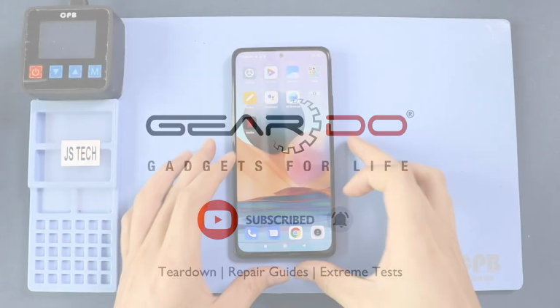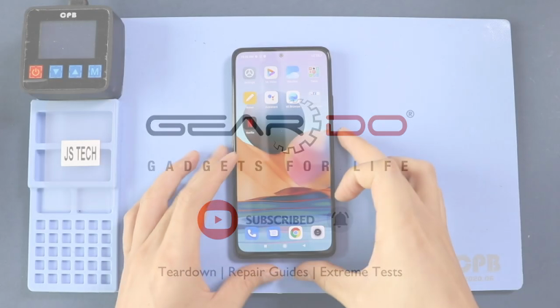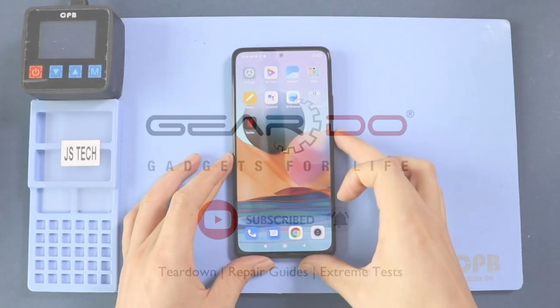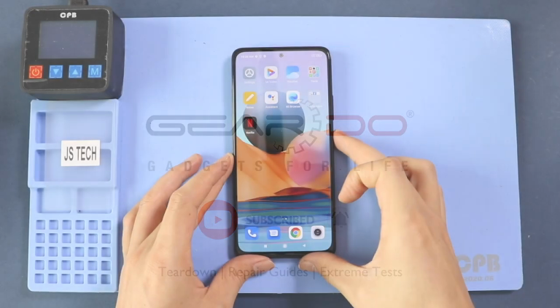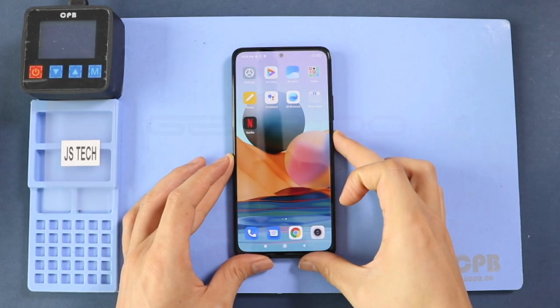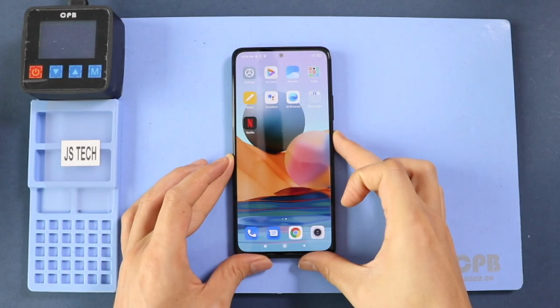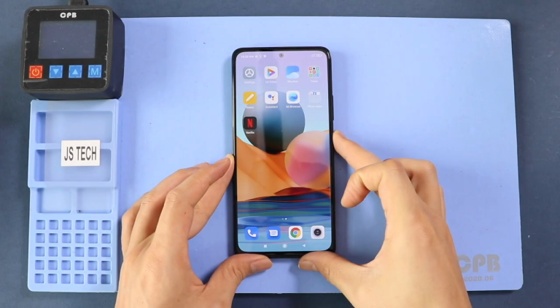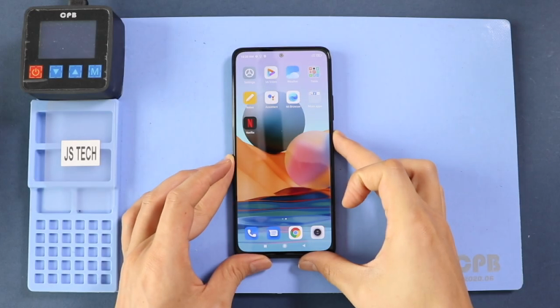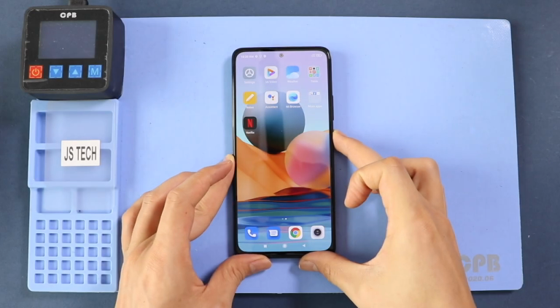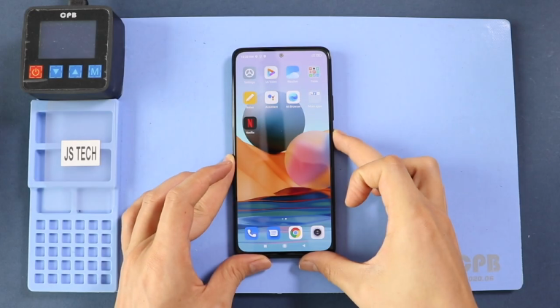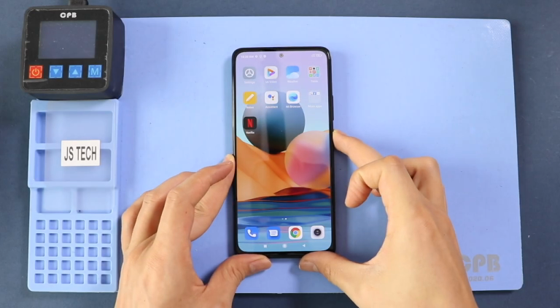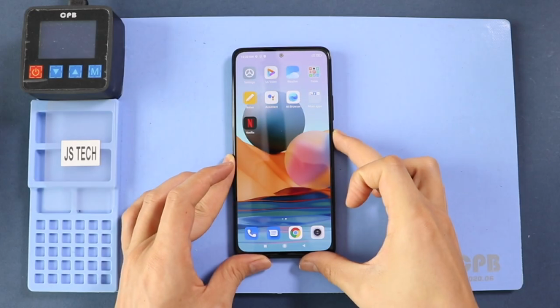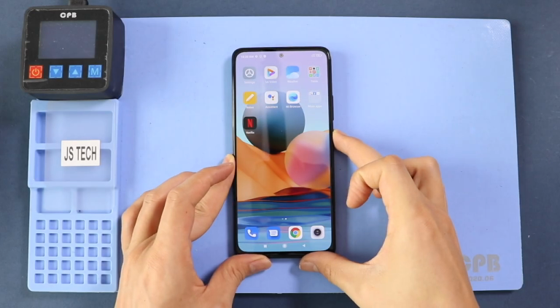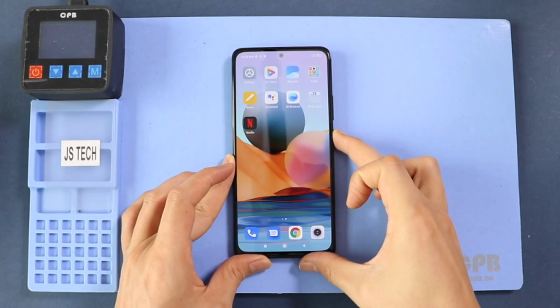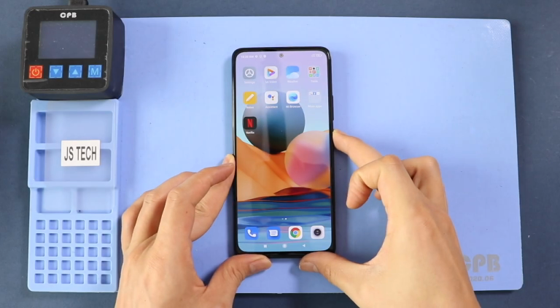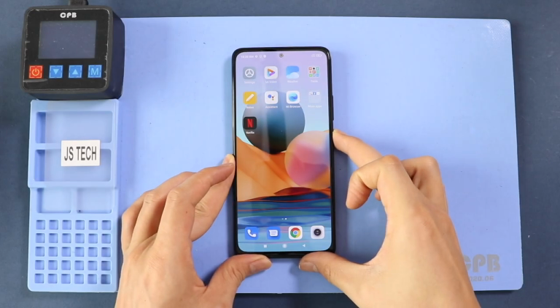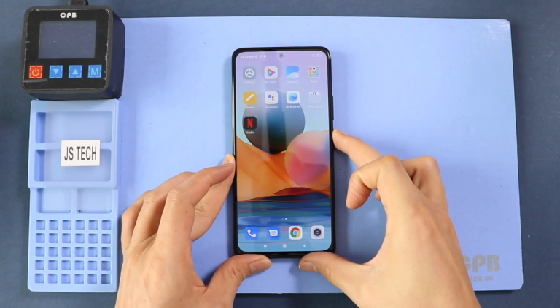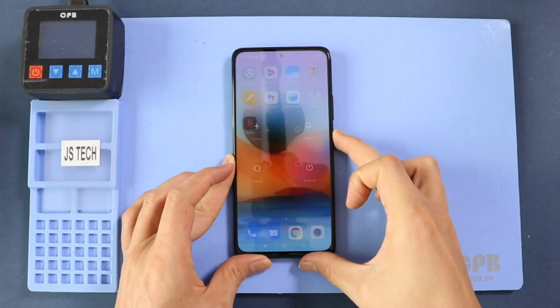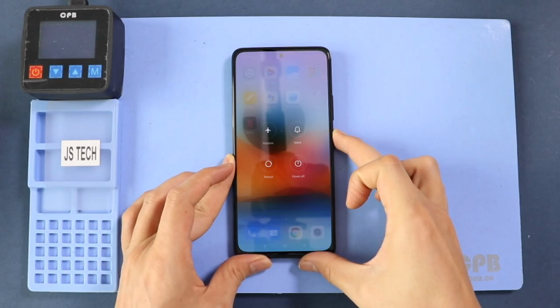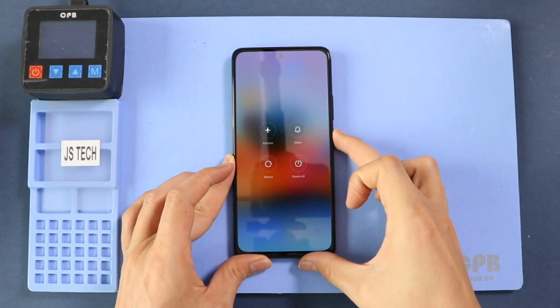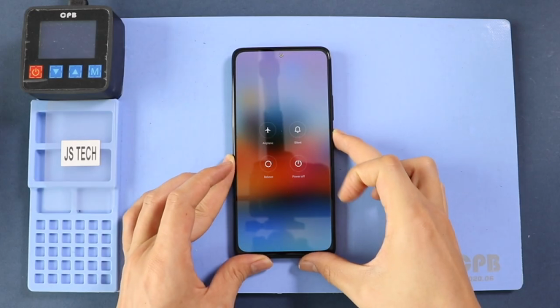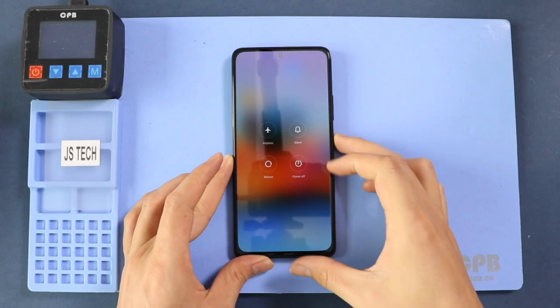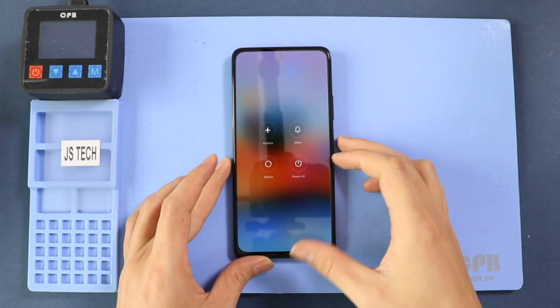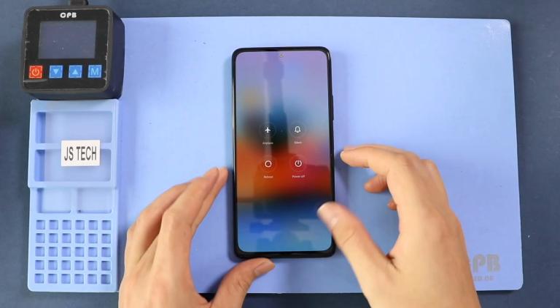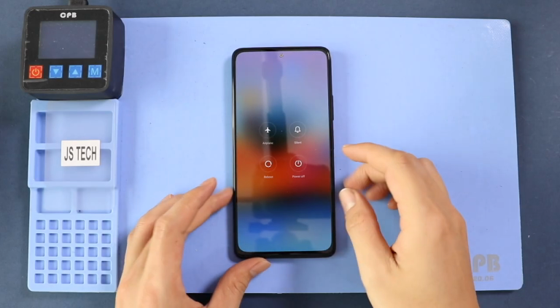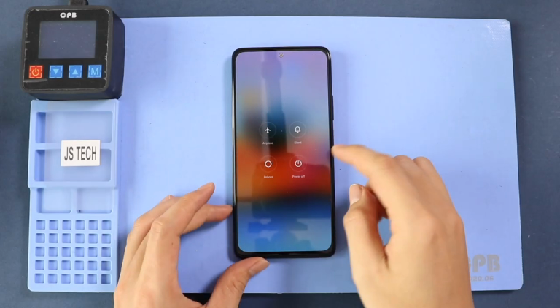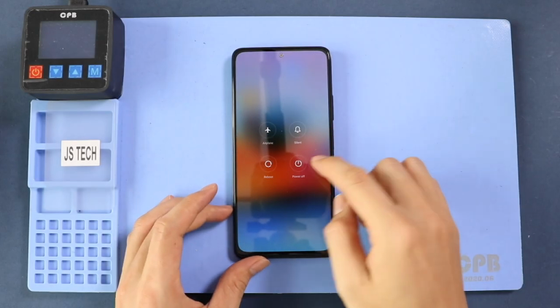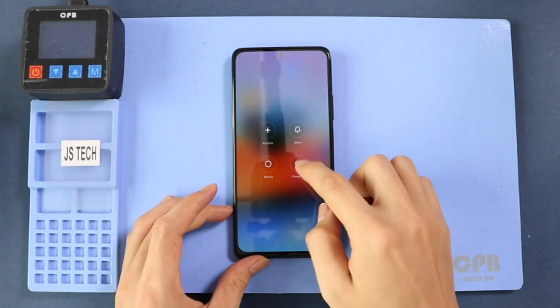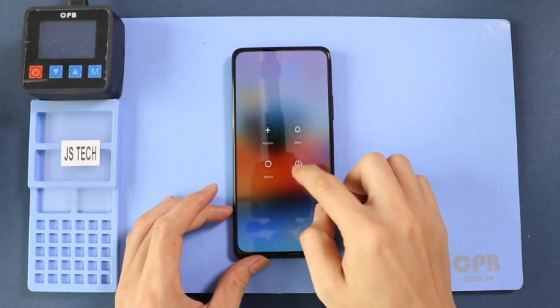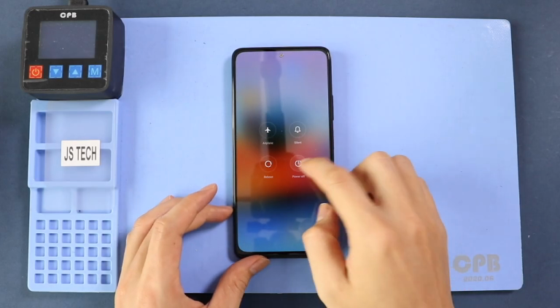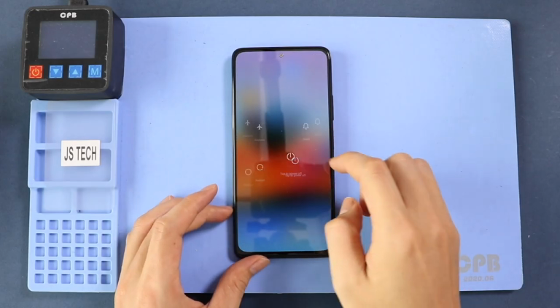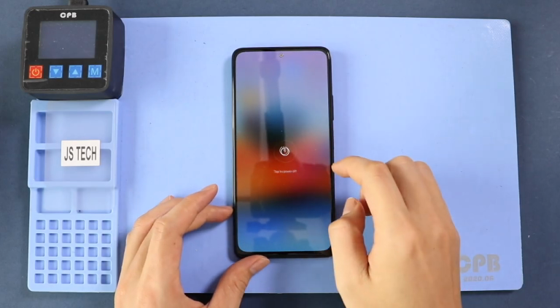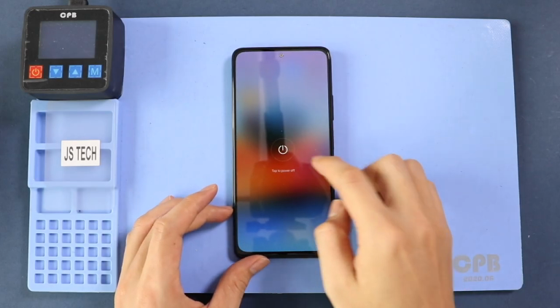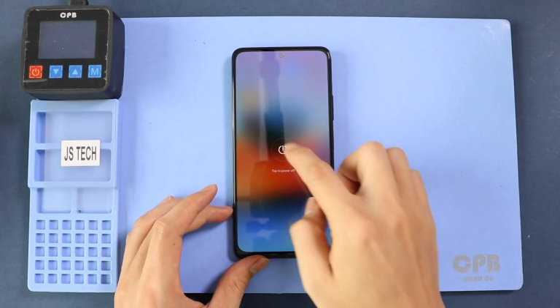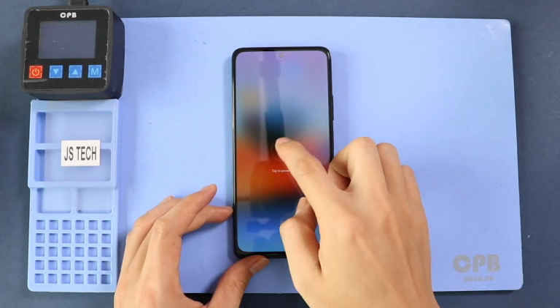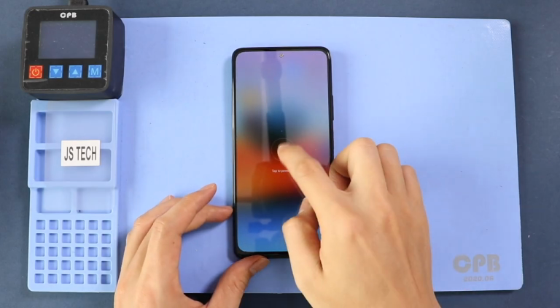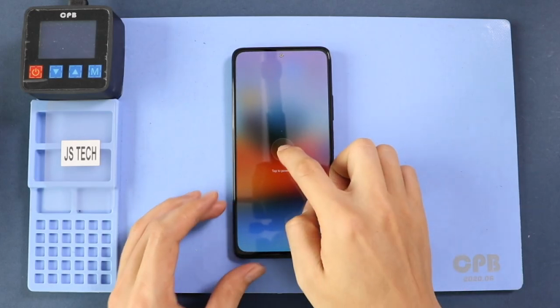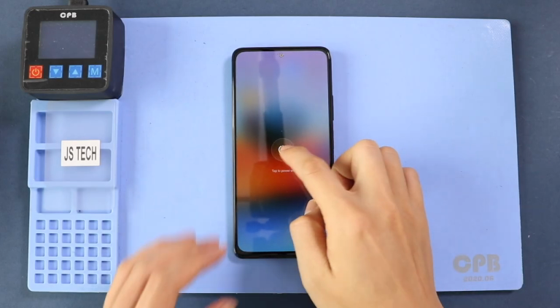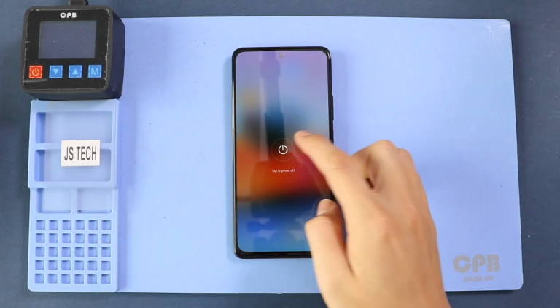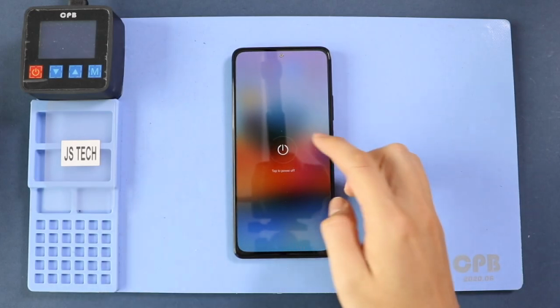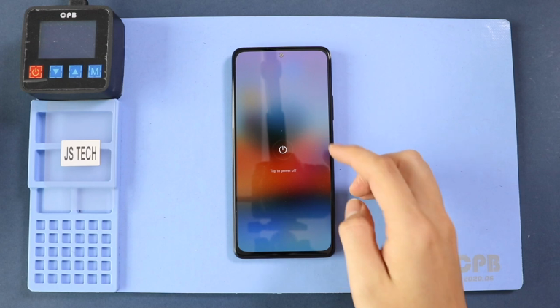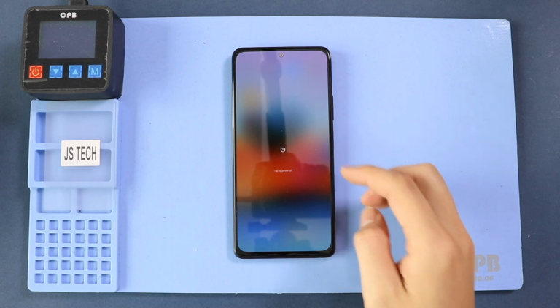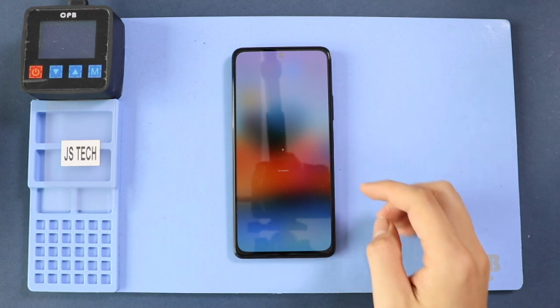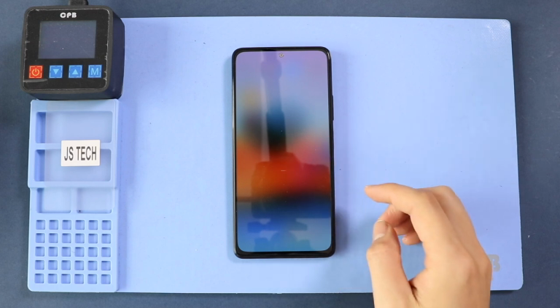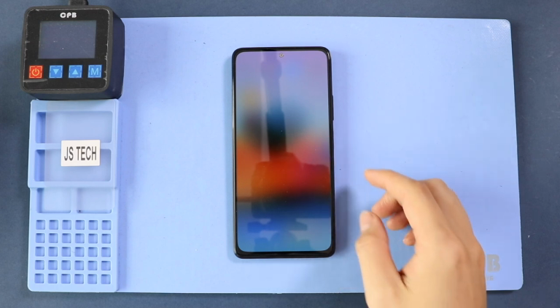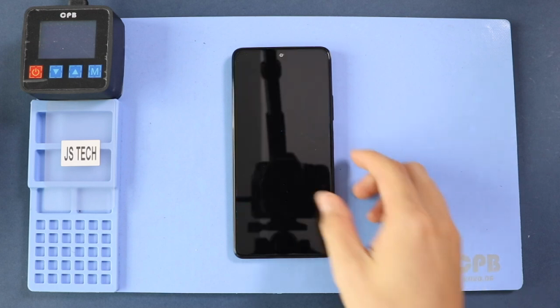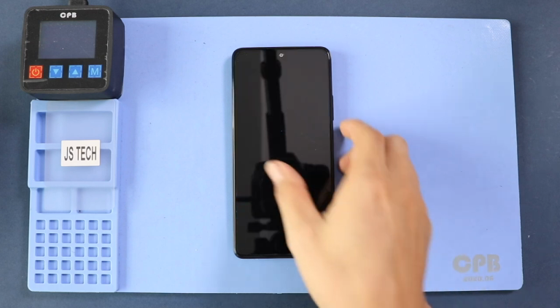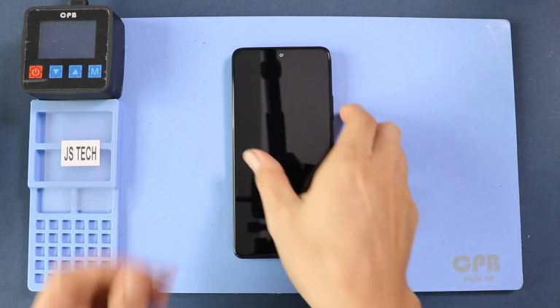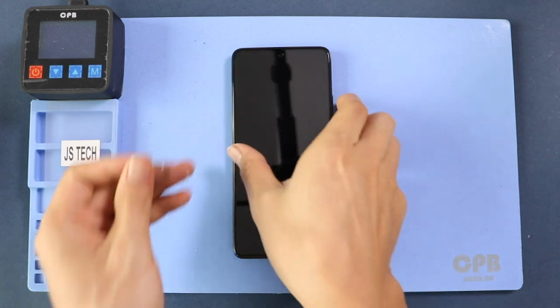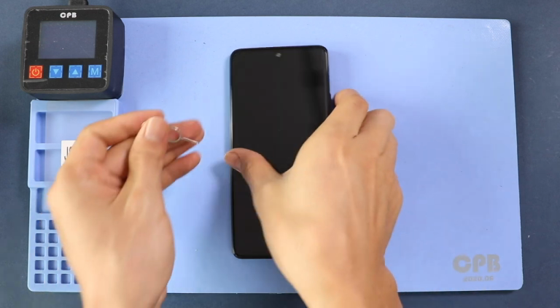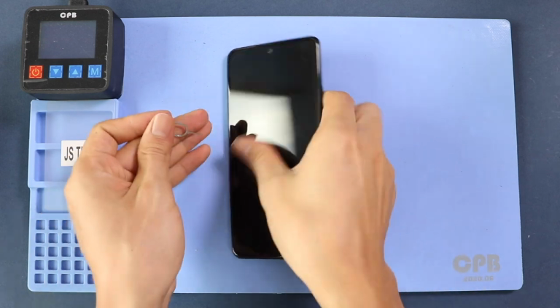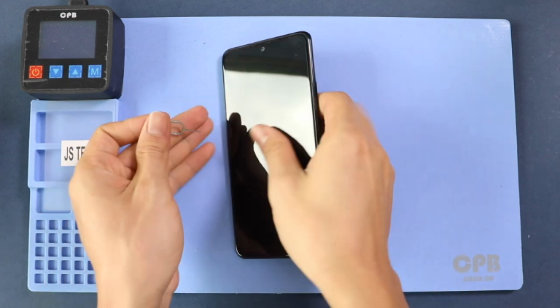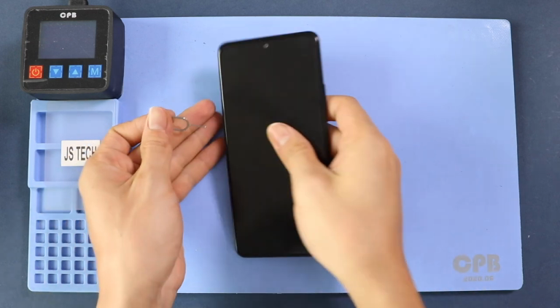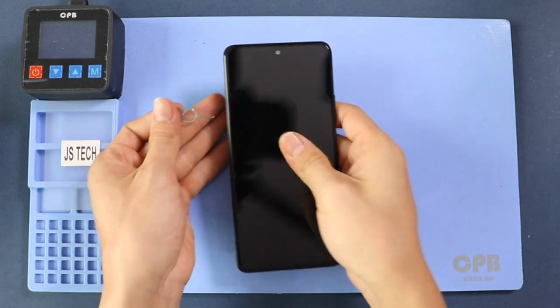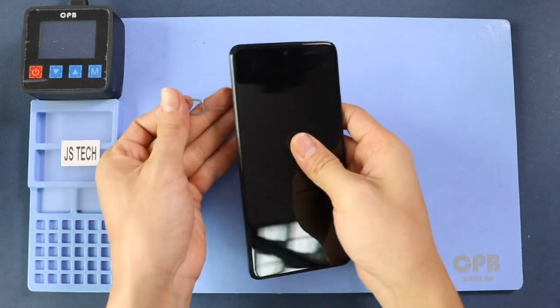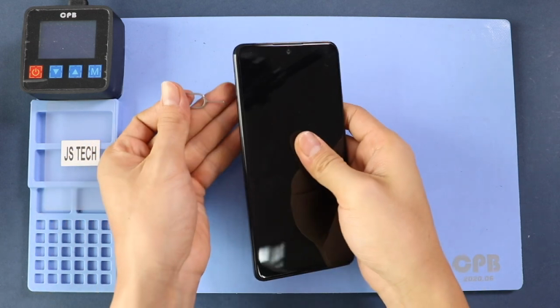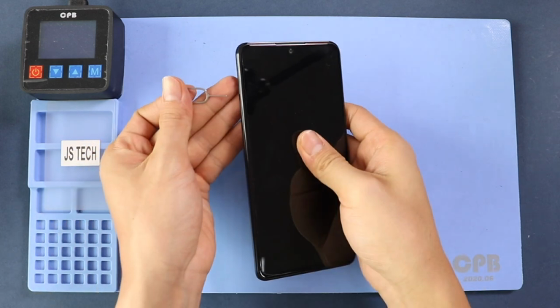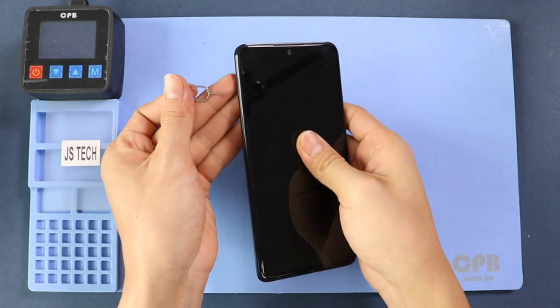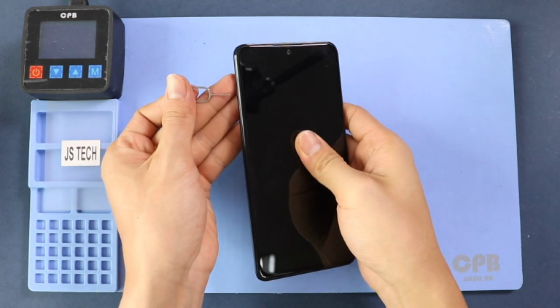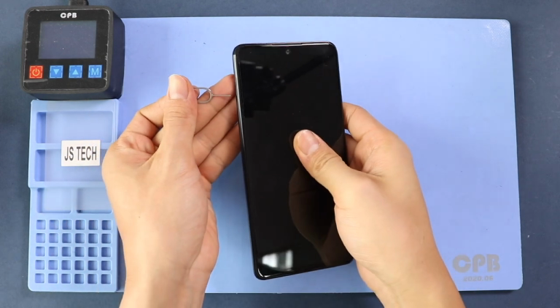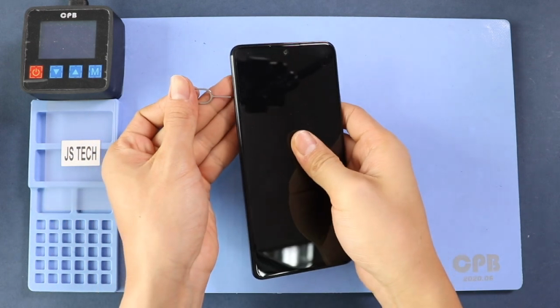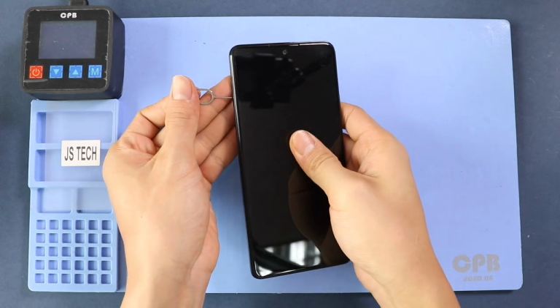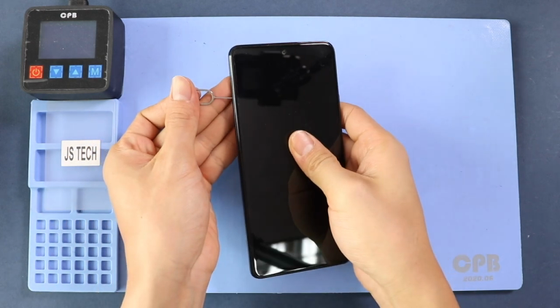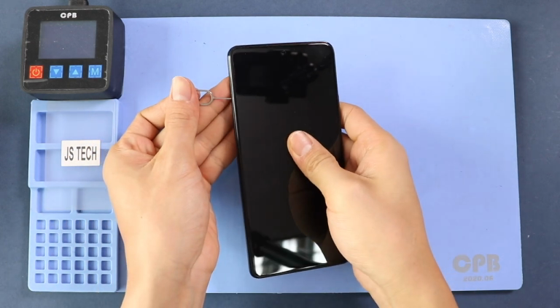Hi everyone, welcome back to Gido. Today we will show you how to replace the battery on the Xiaomi Redmi Note 10 Pro mobile phone.